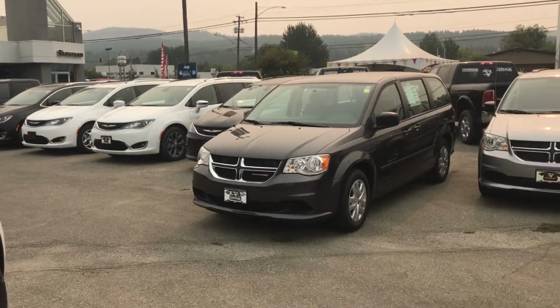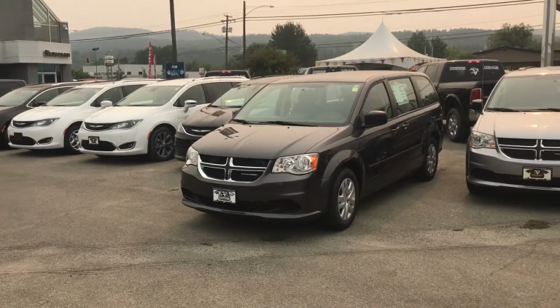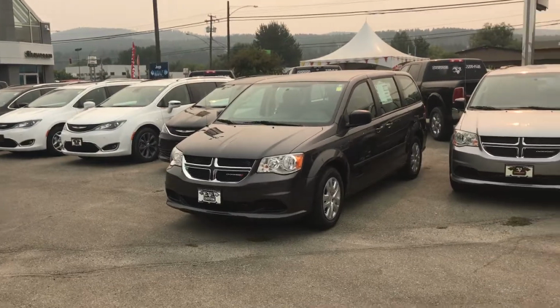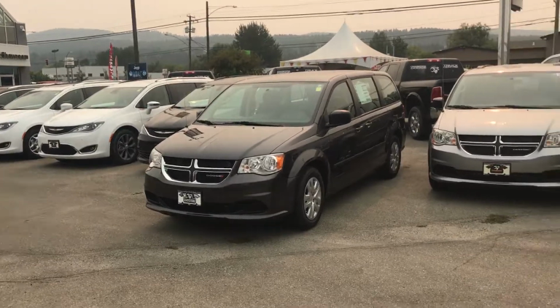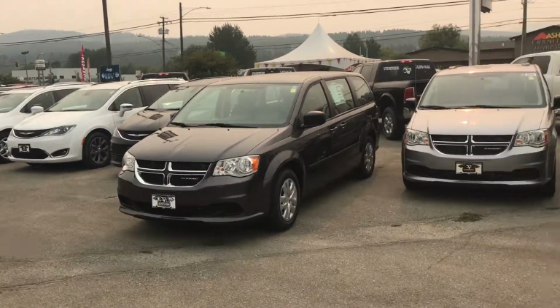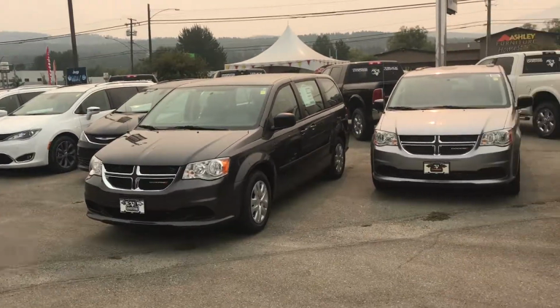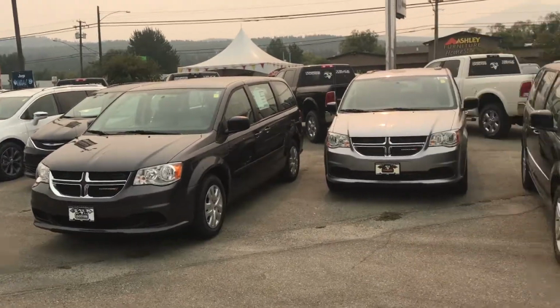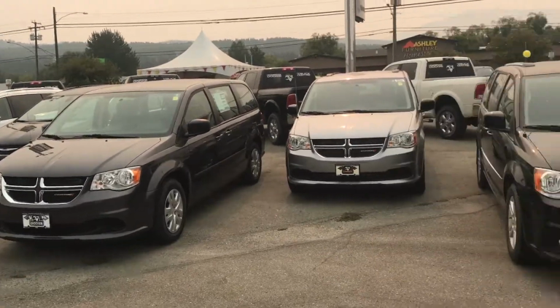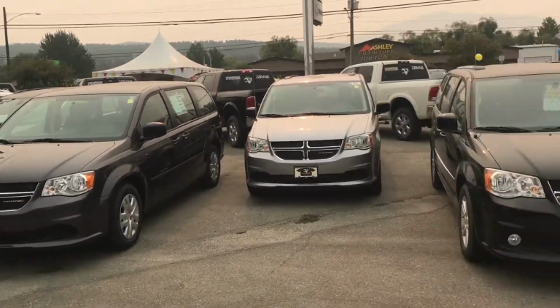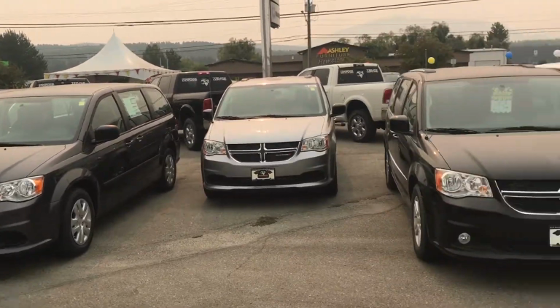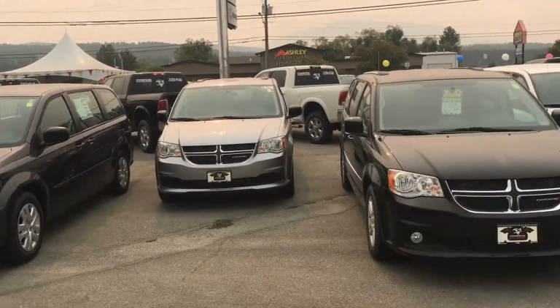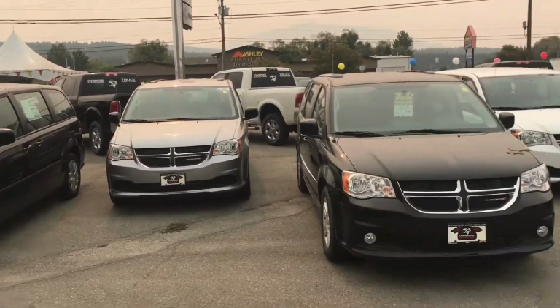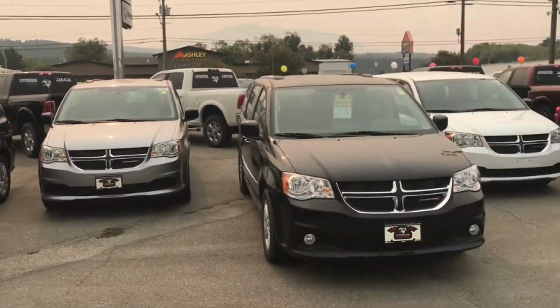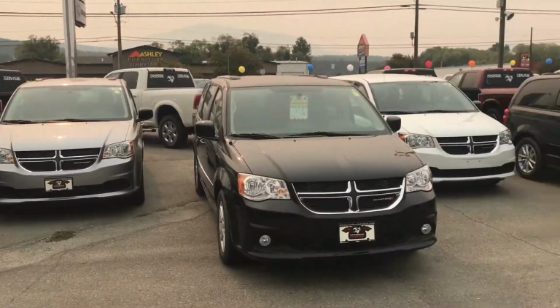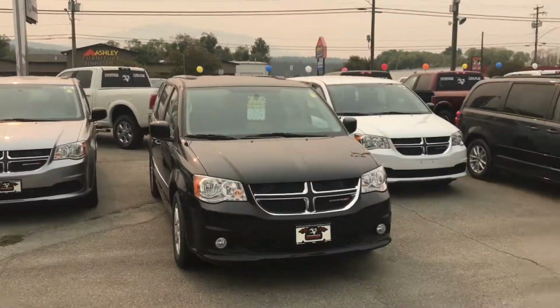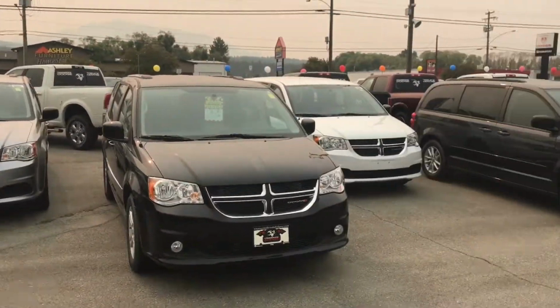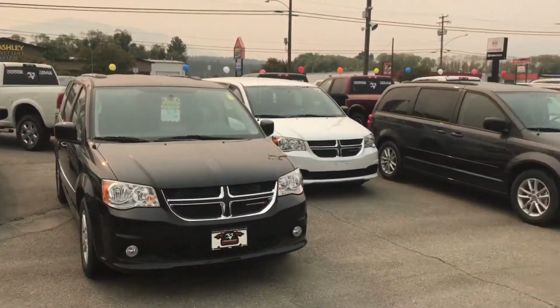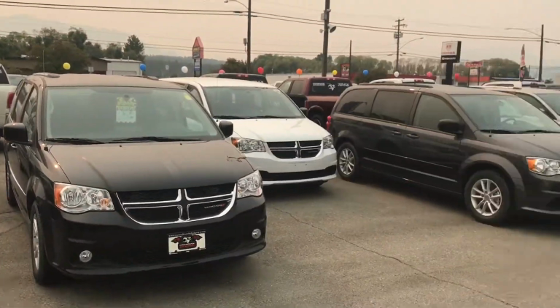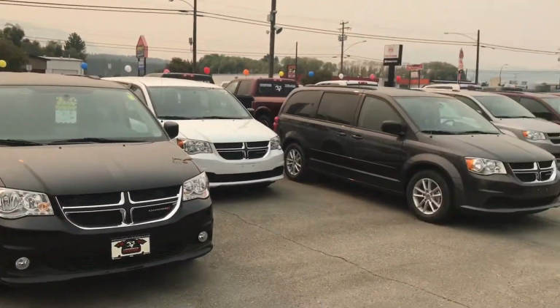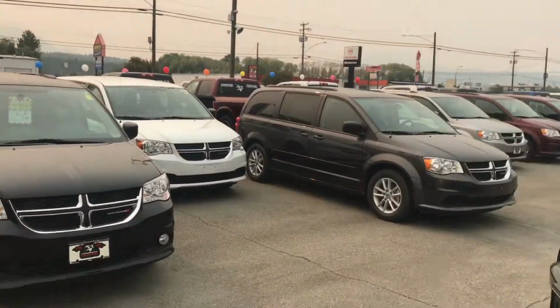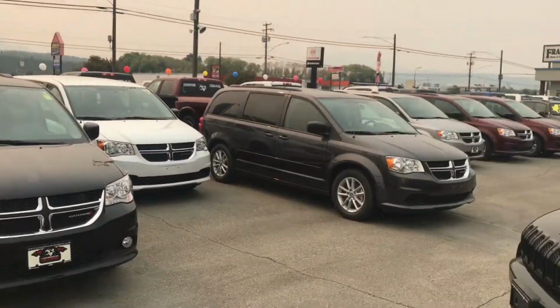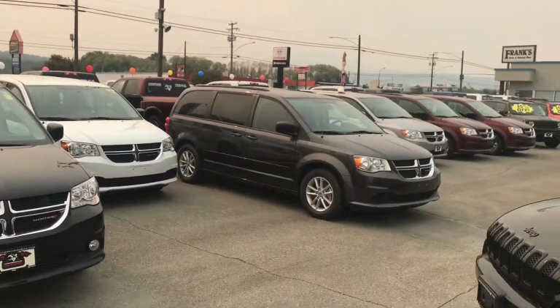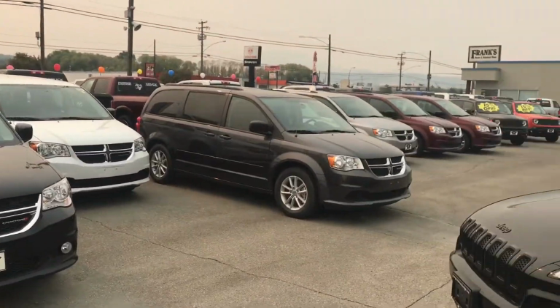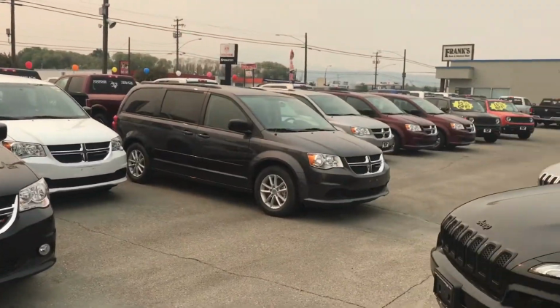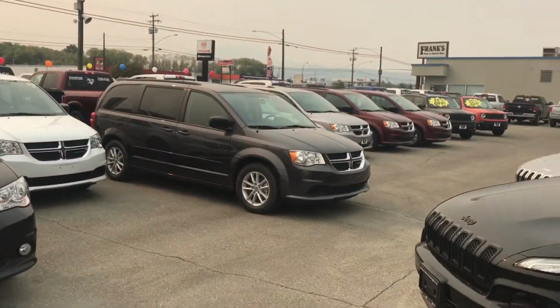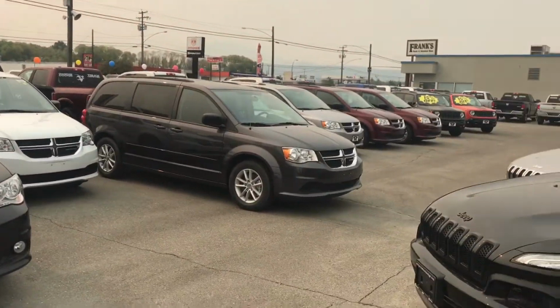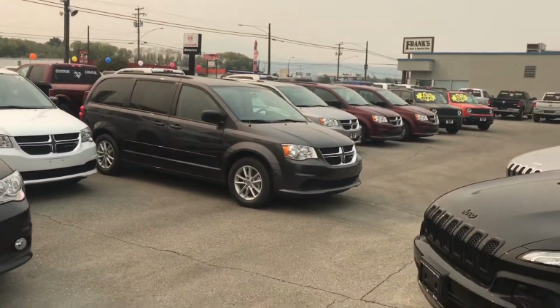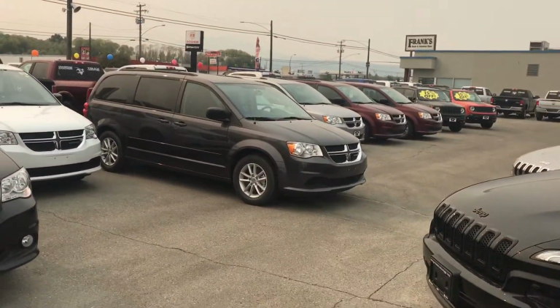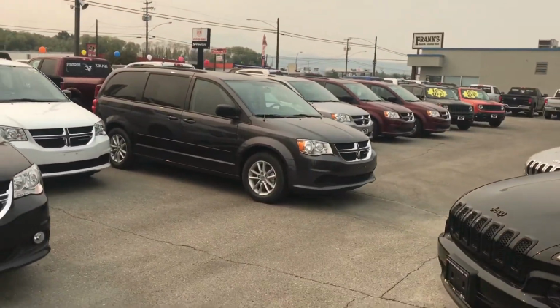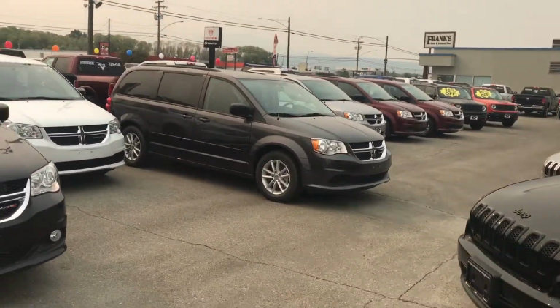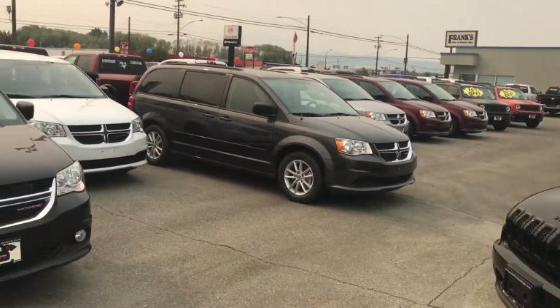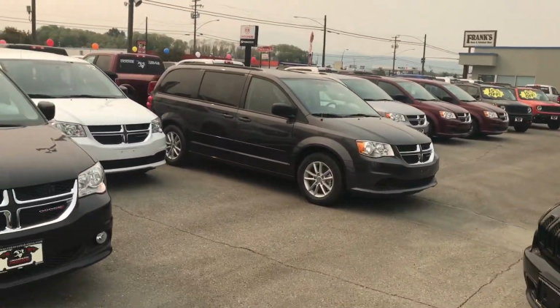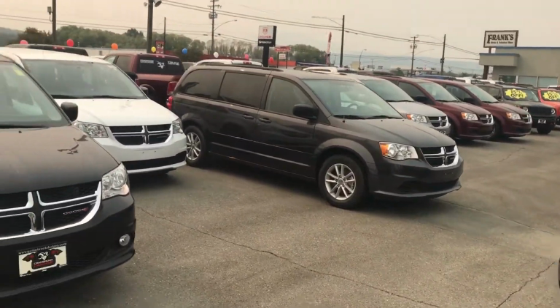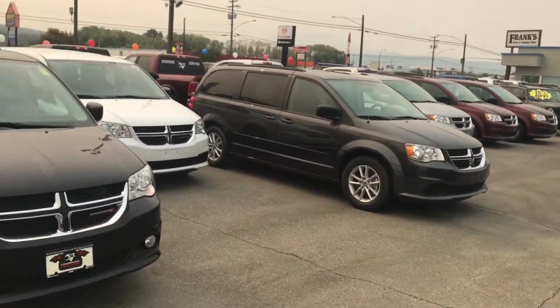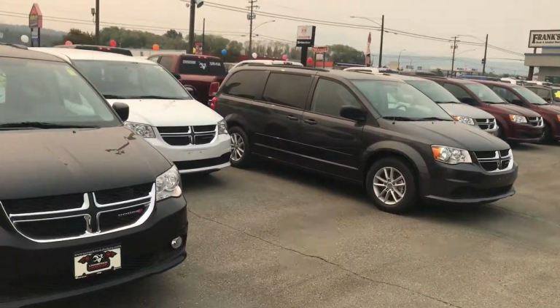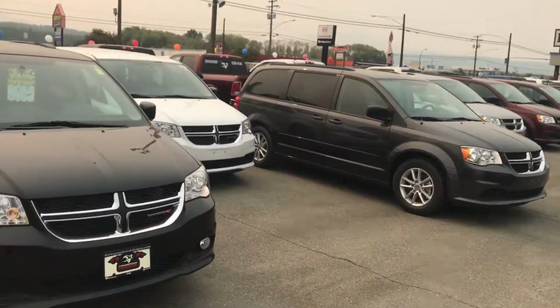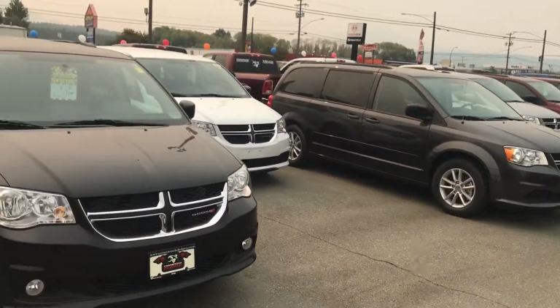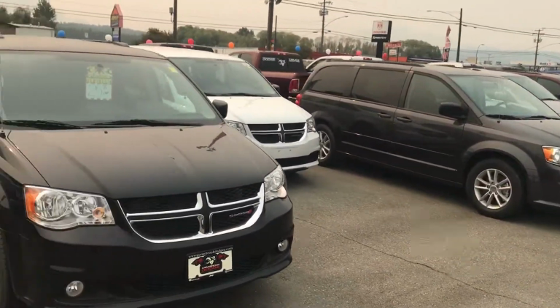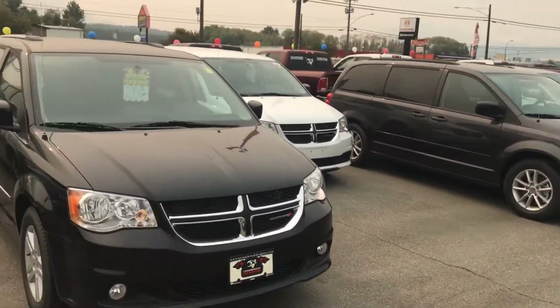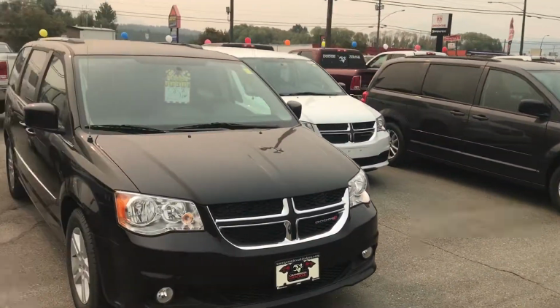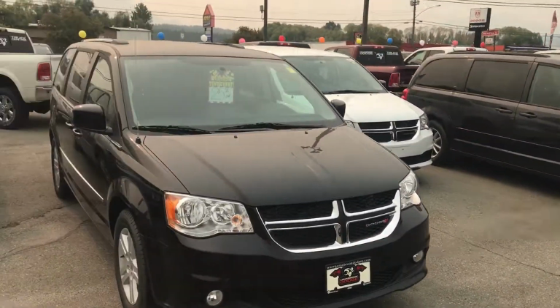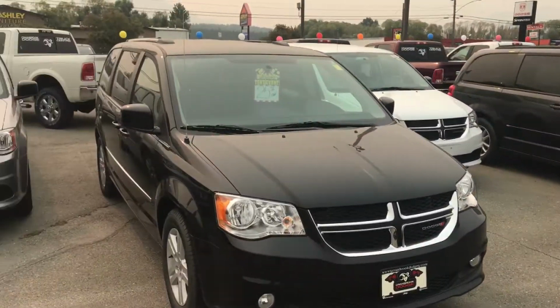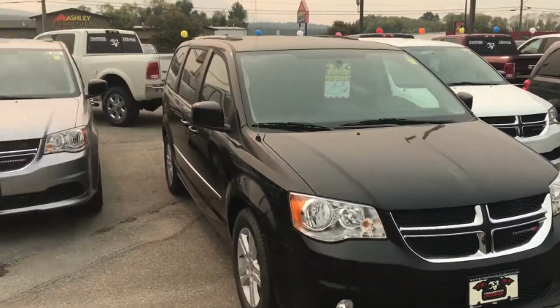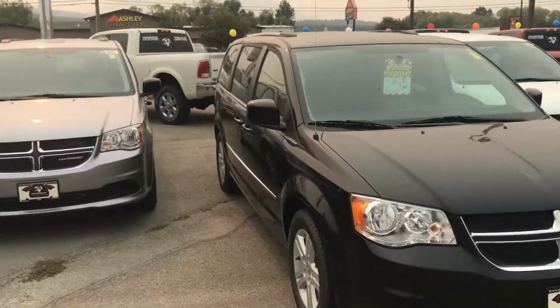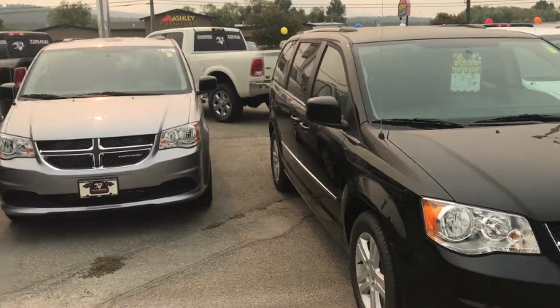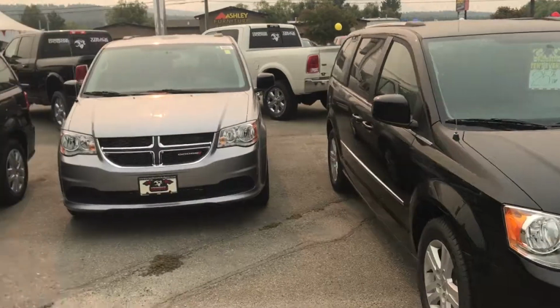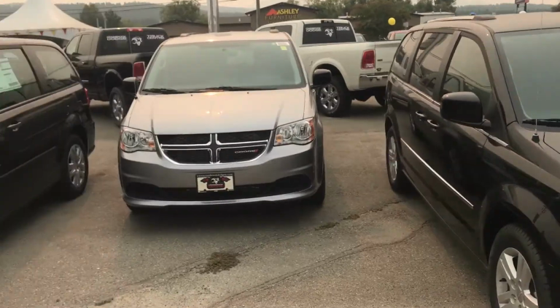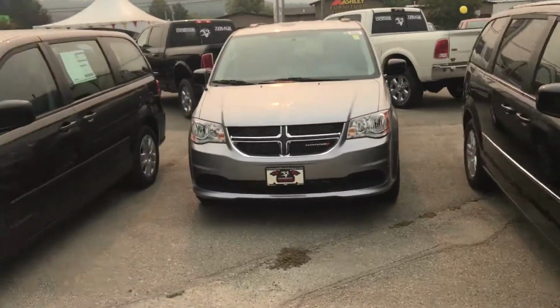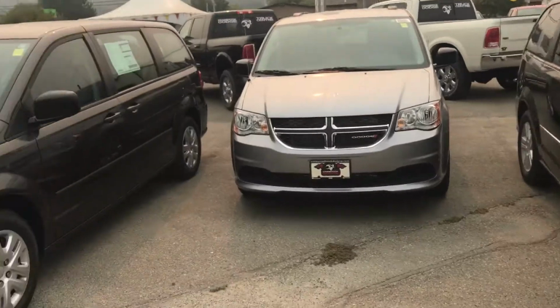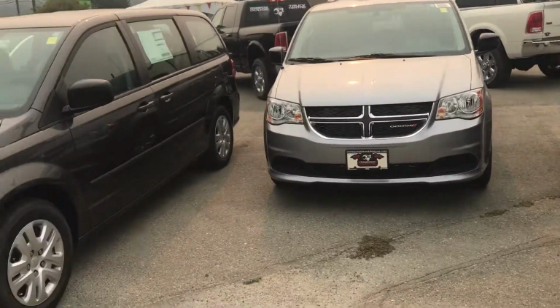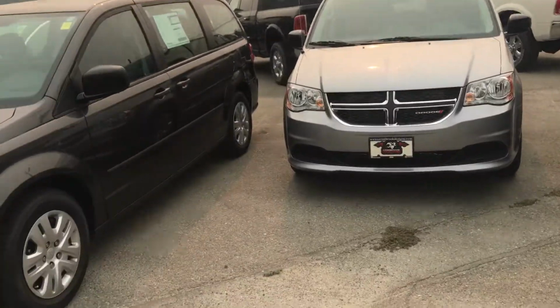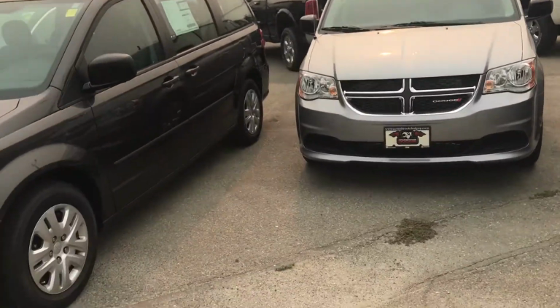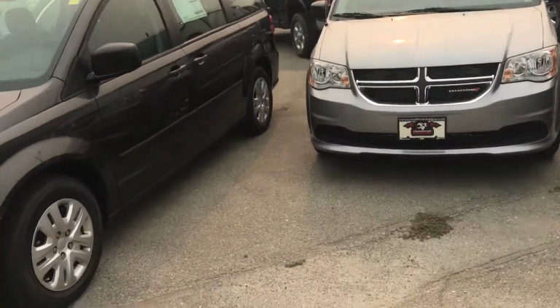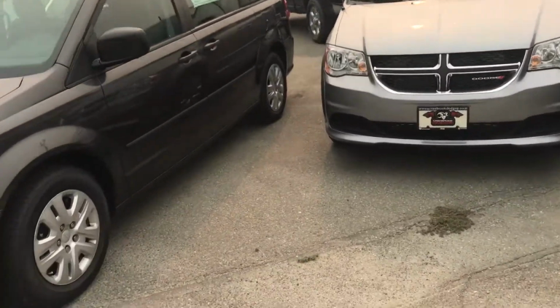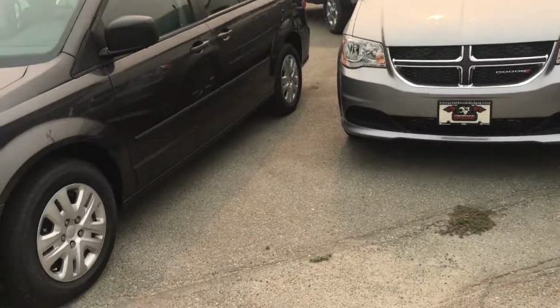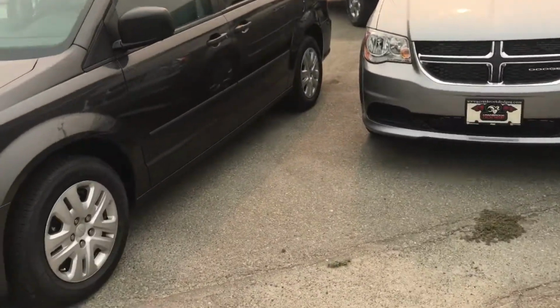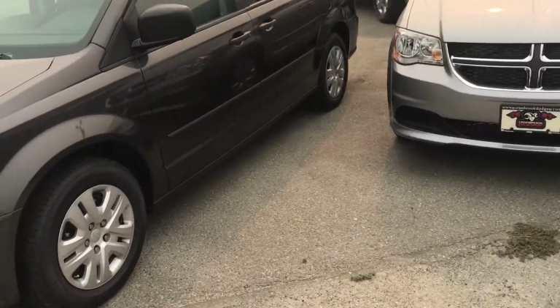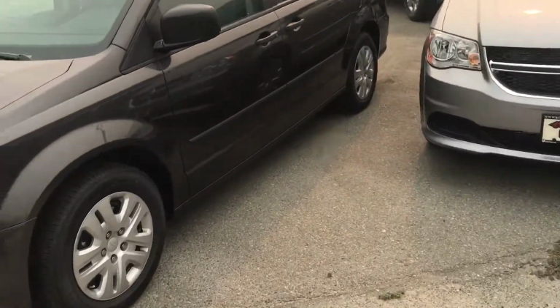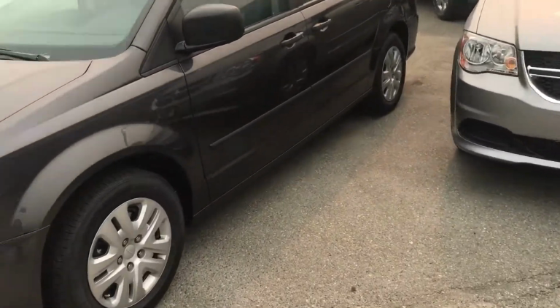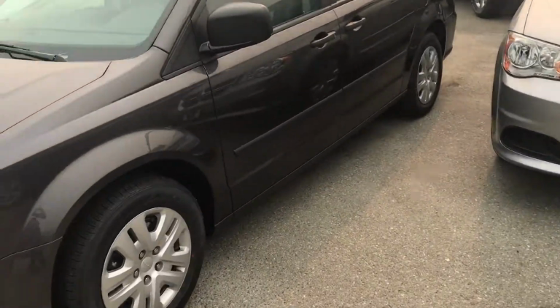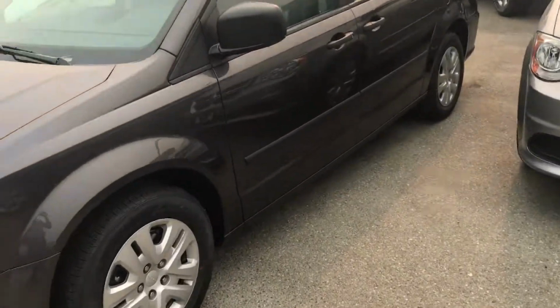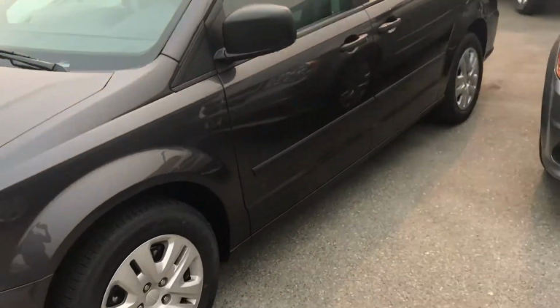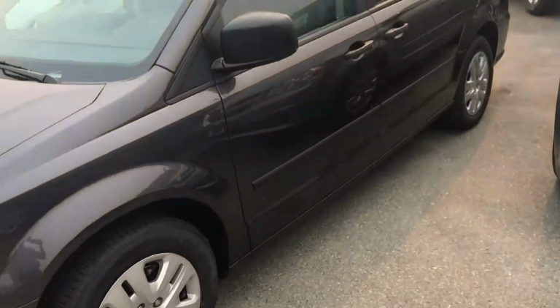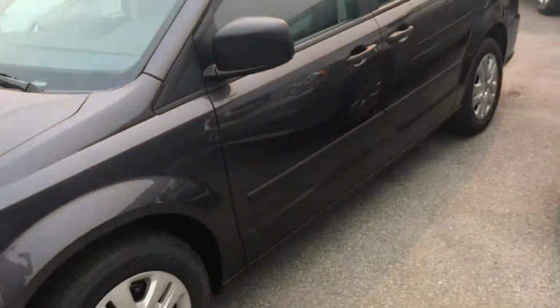Hi Pamela, Javen here from Cranbrook Dodge. Just wanted to give you a quick video follow-up about the three vans that you're inquiring about.